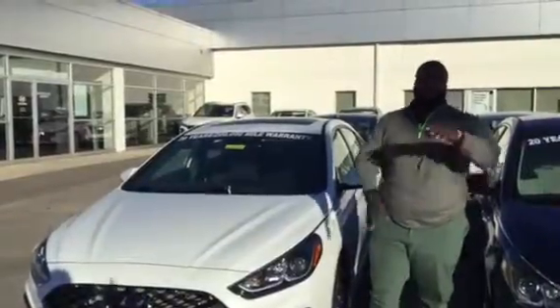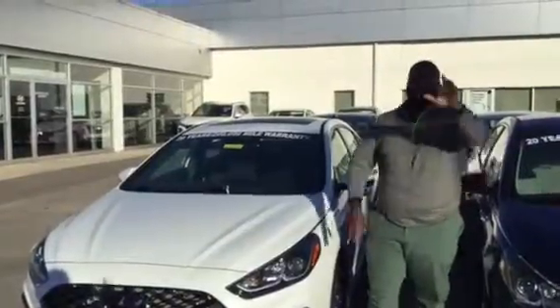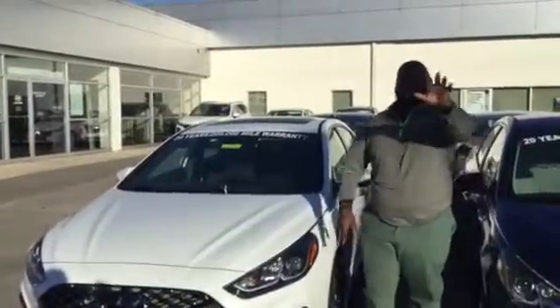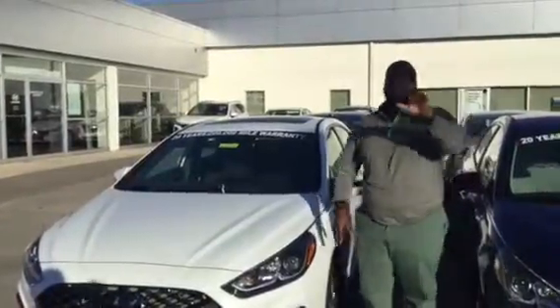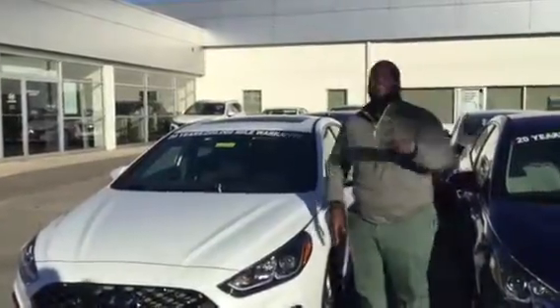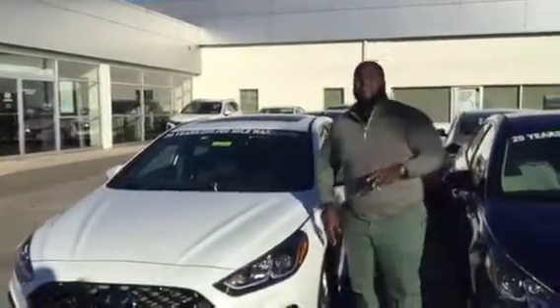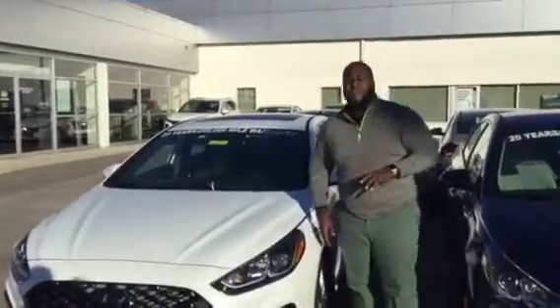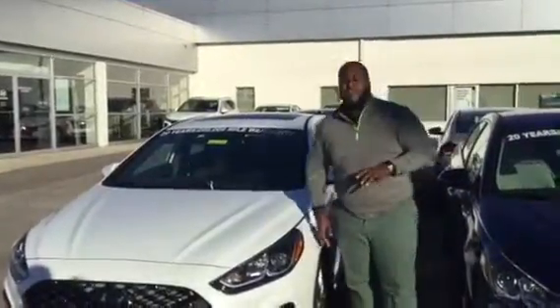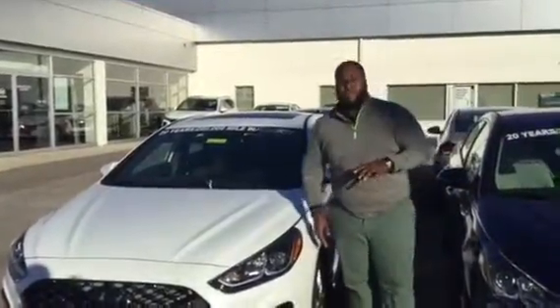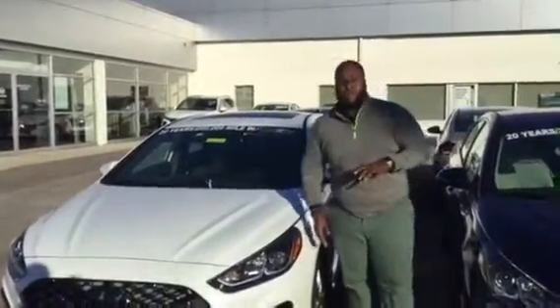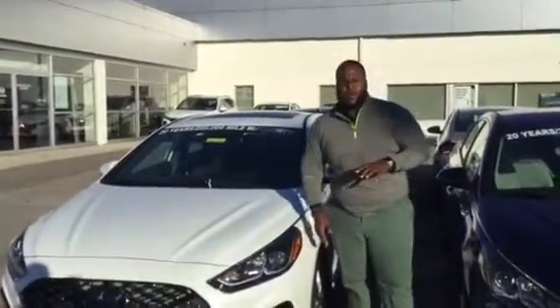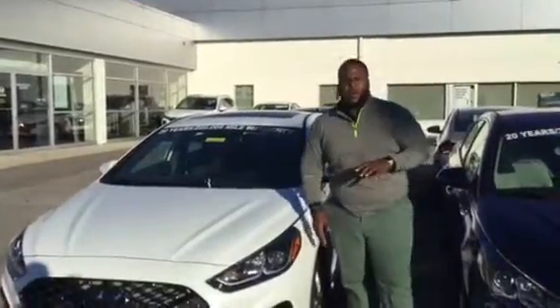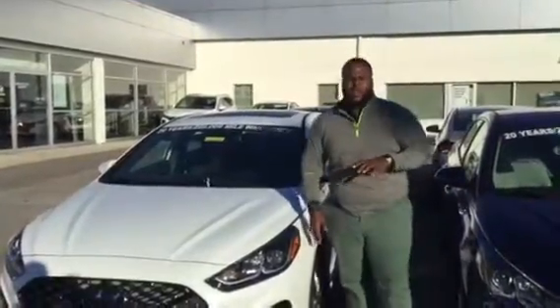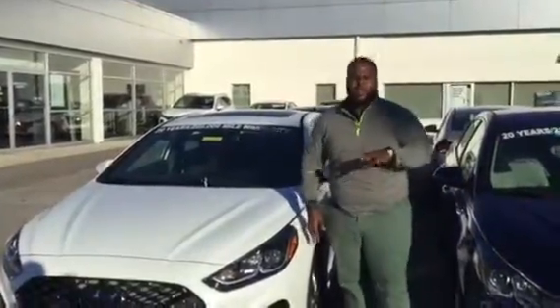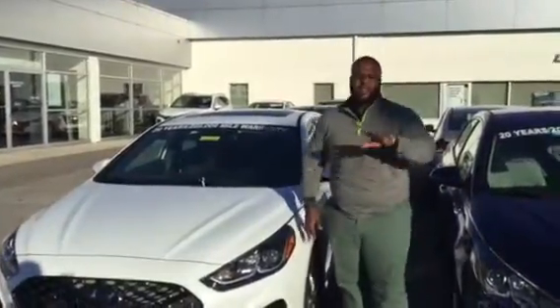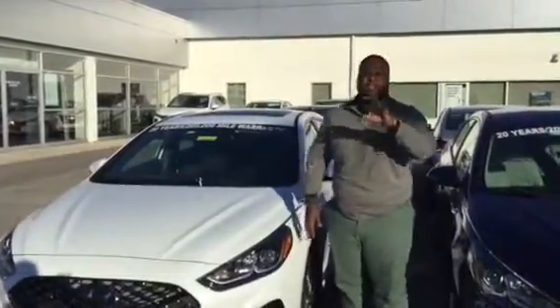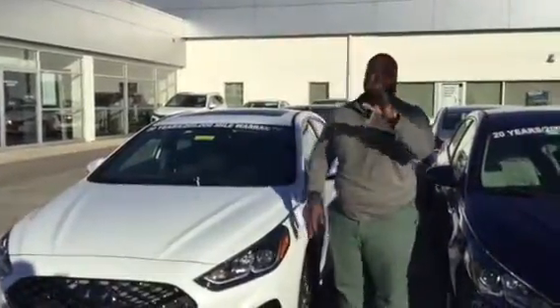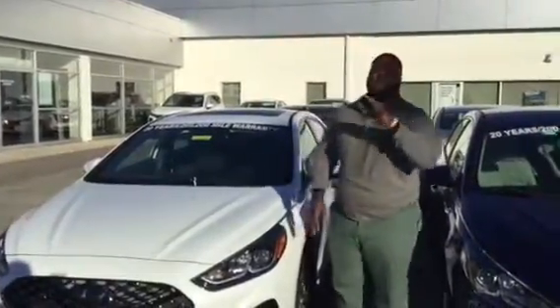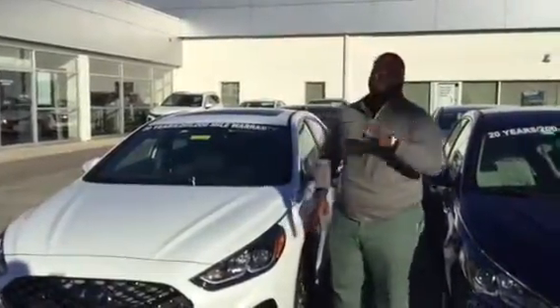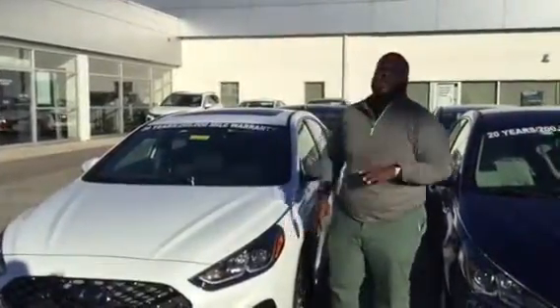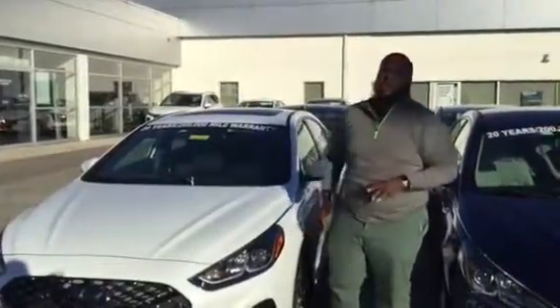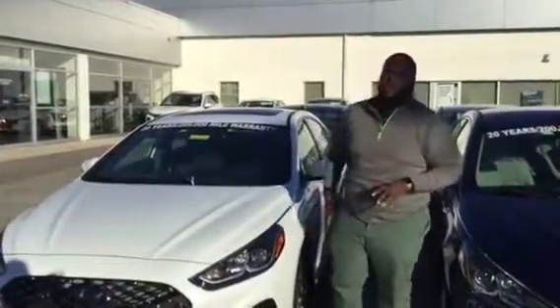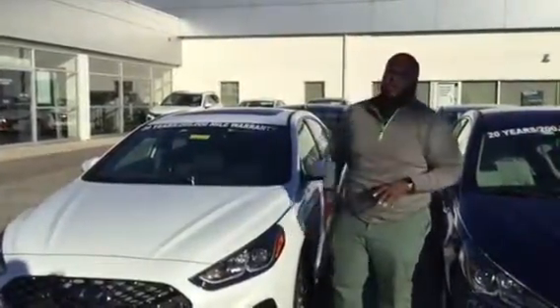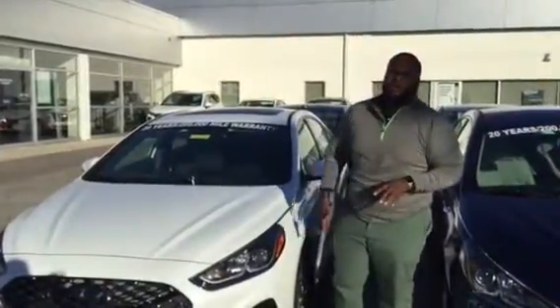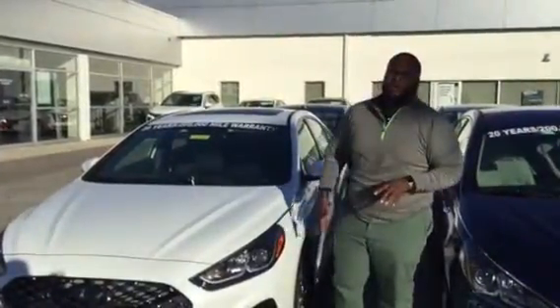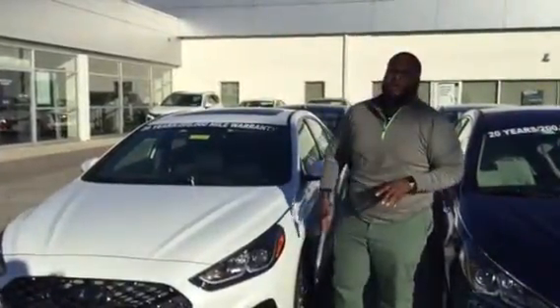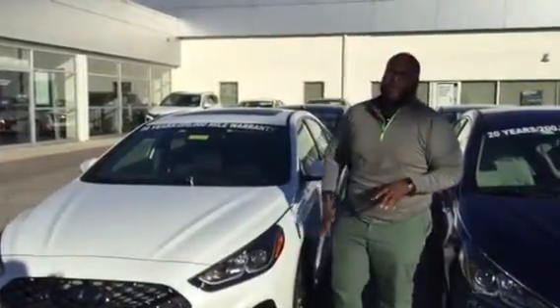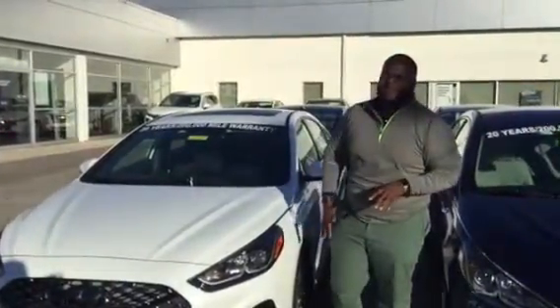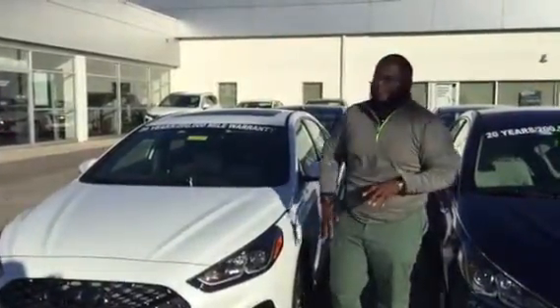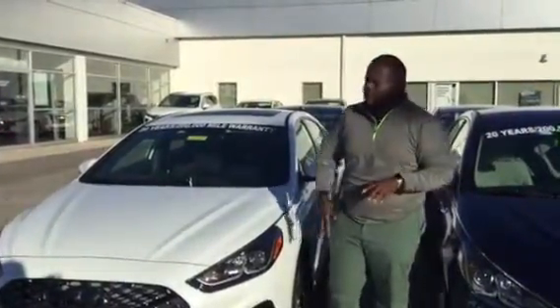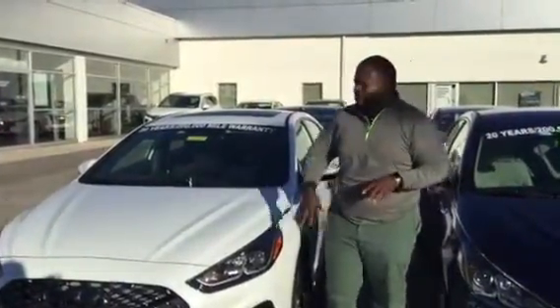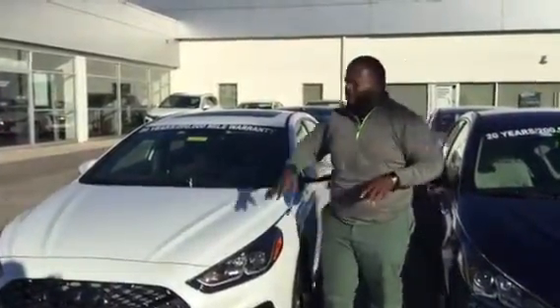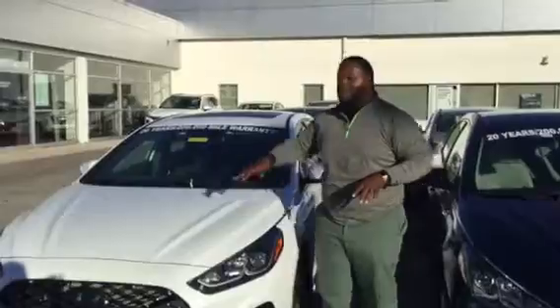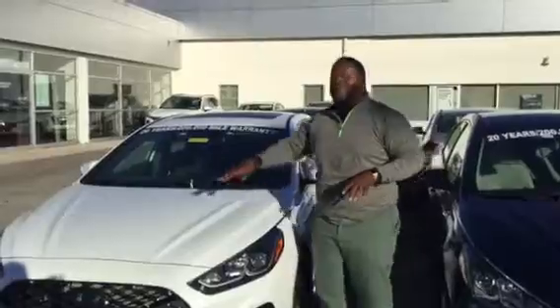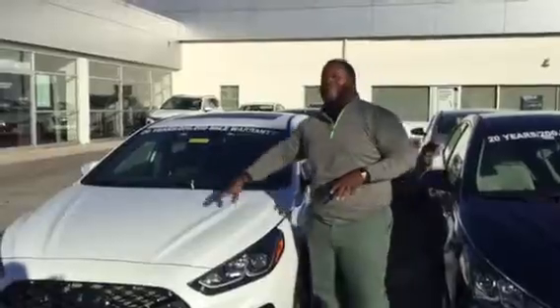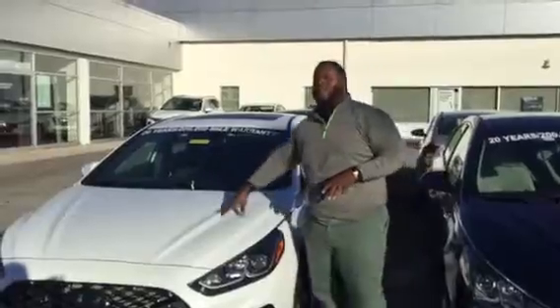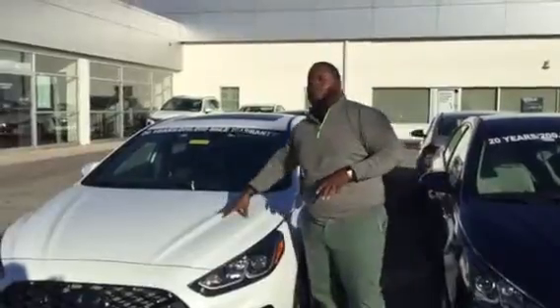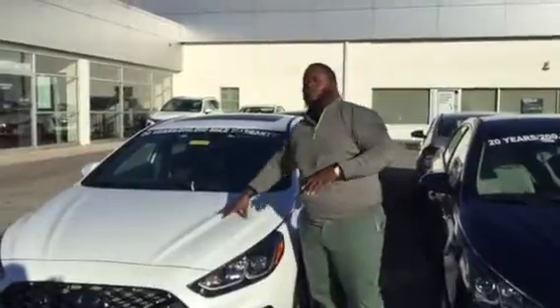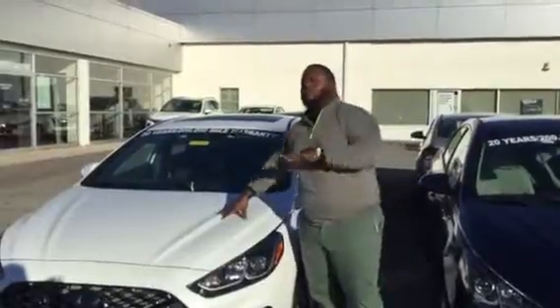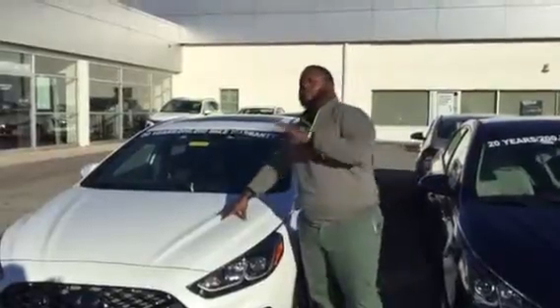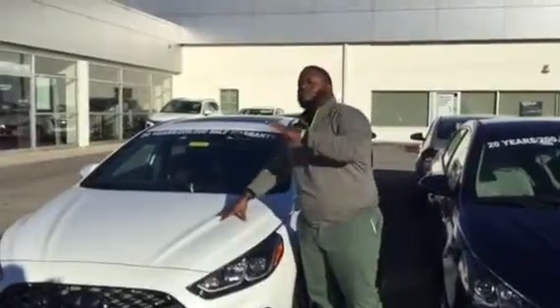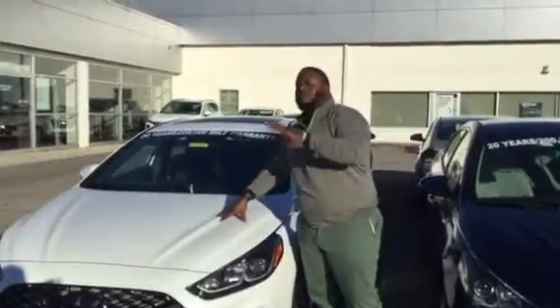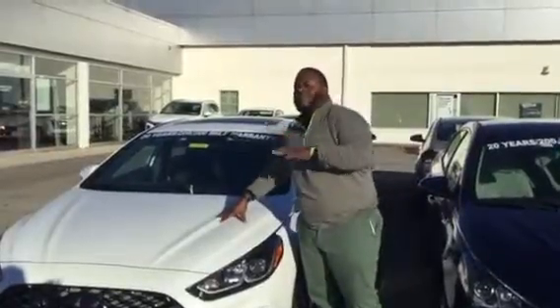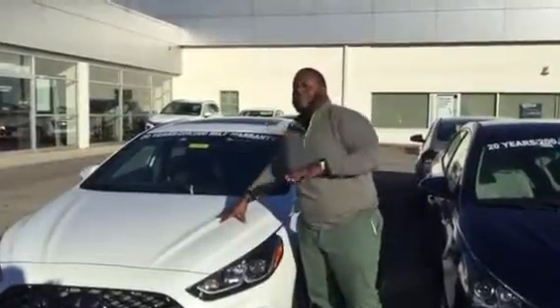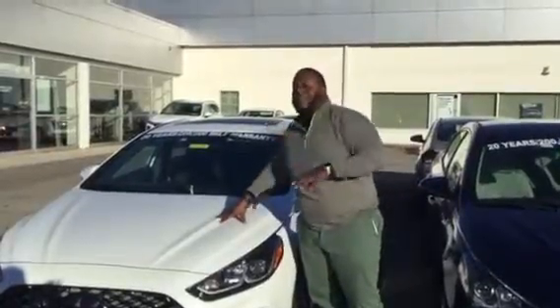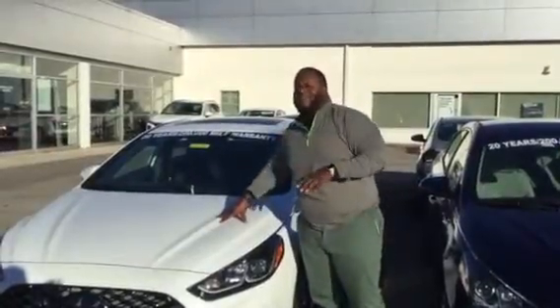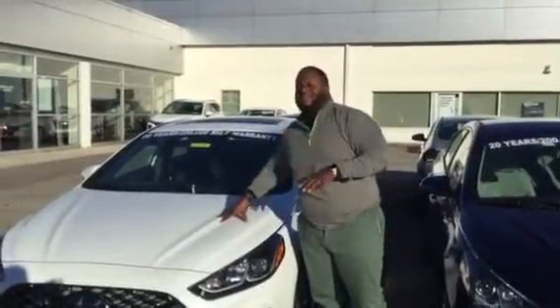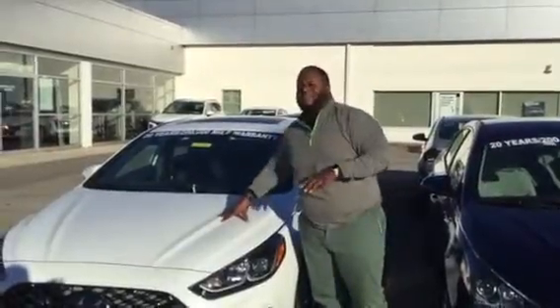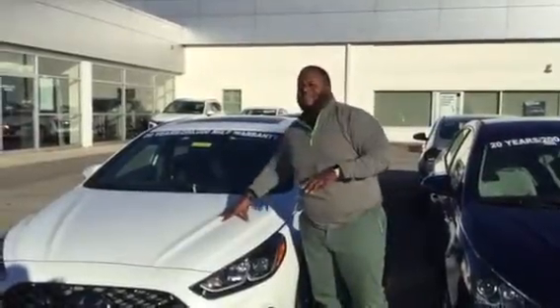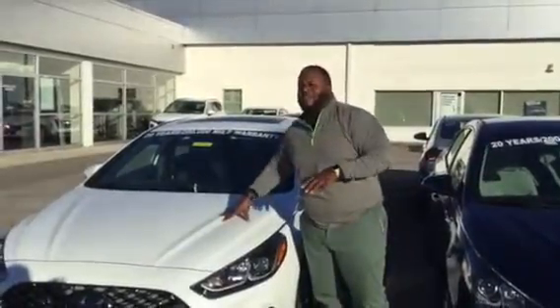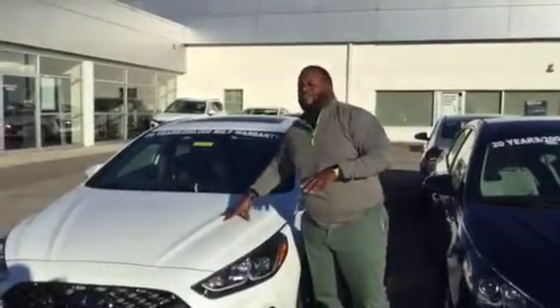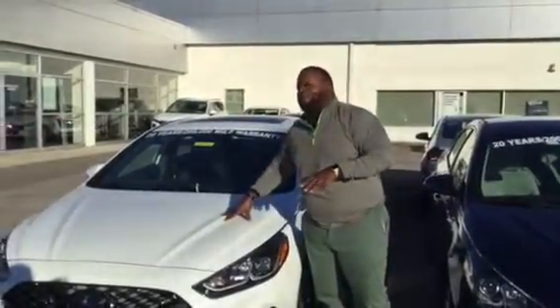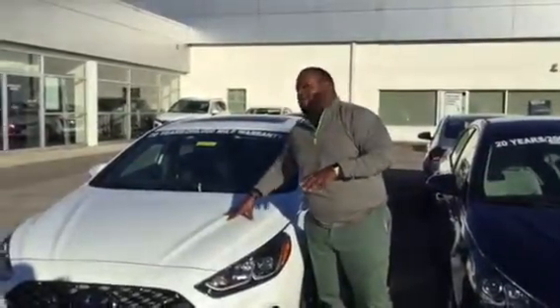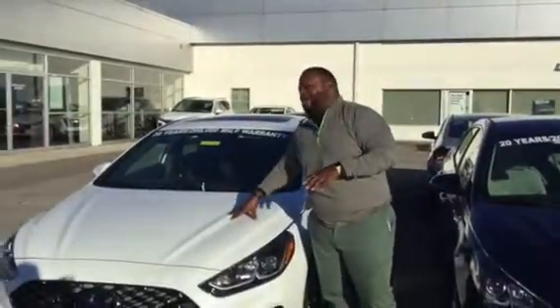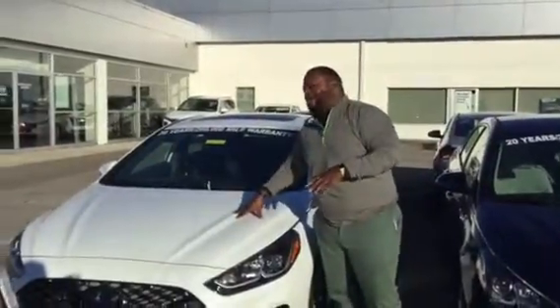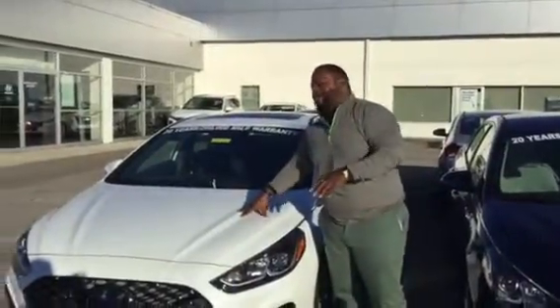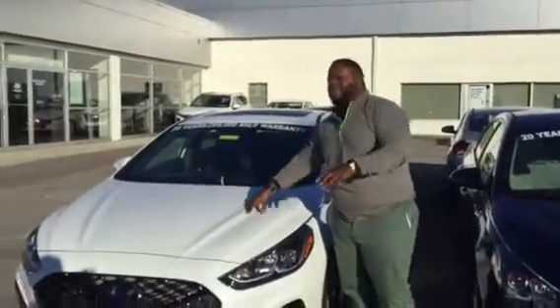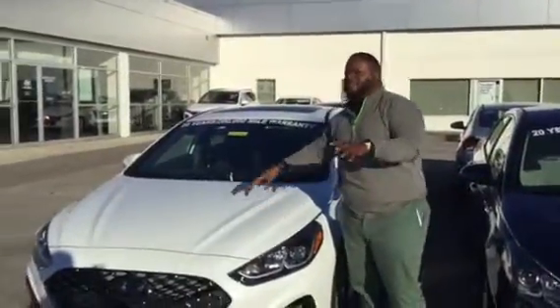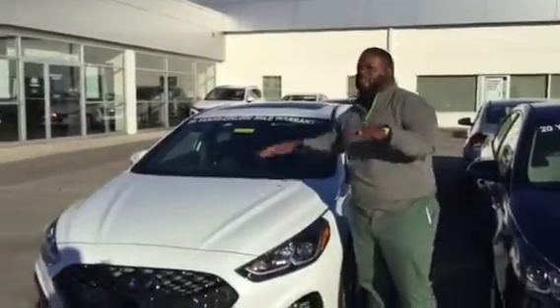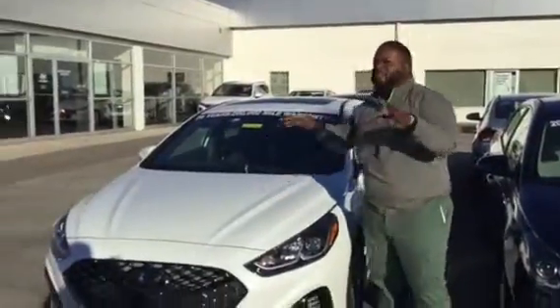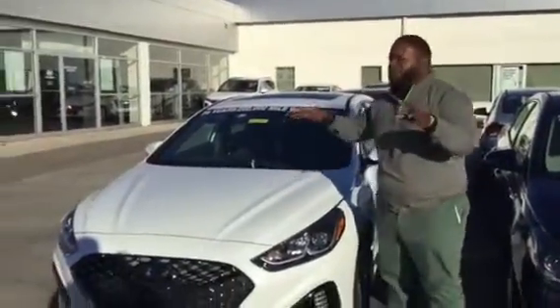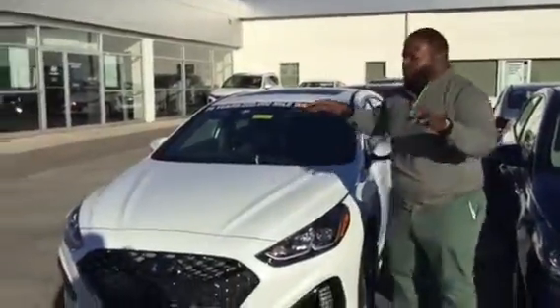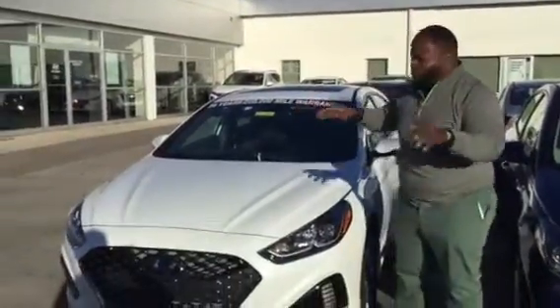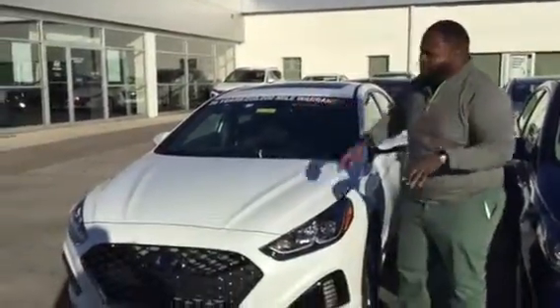Hey, it's Xavier here from Tamron Hyundai. Thank you for your inquiry on the Sonata. As you see, I have a brand new 2019 vehicle right behind me. This is a beautiful one.